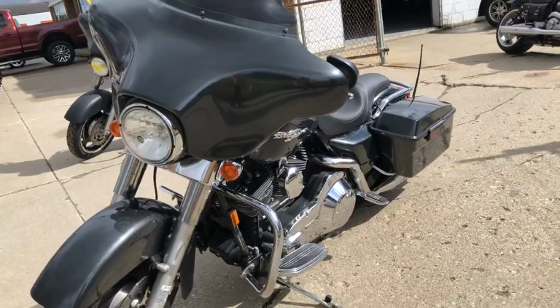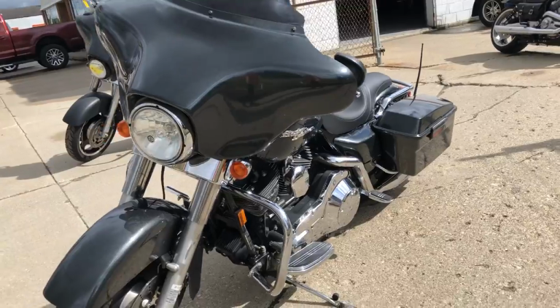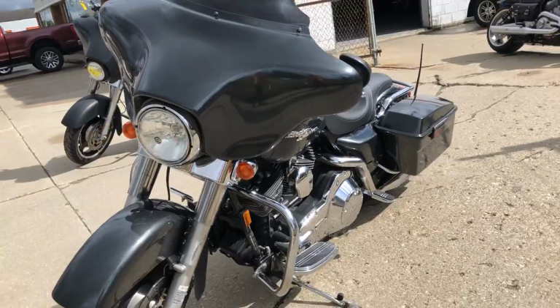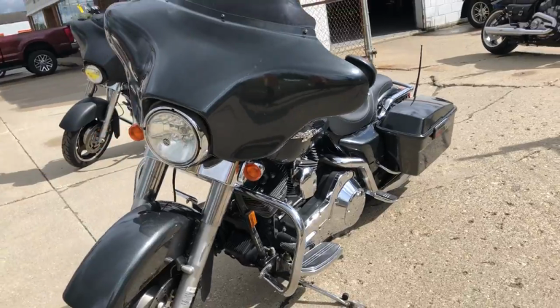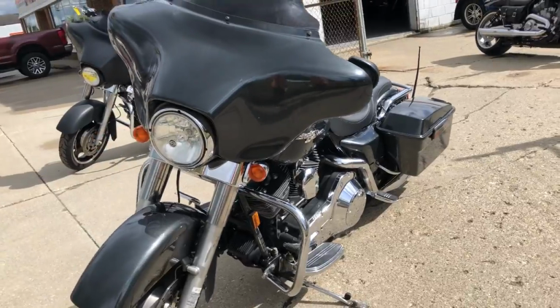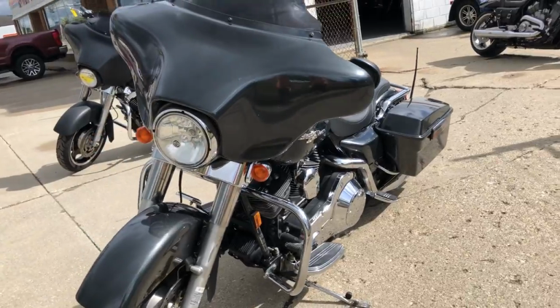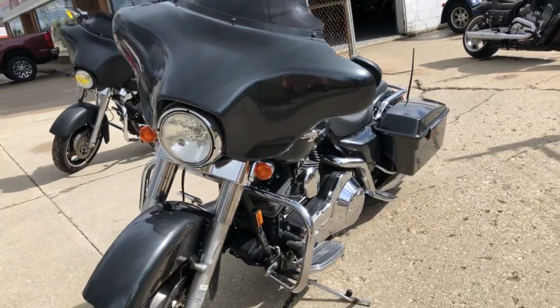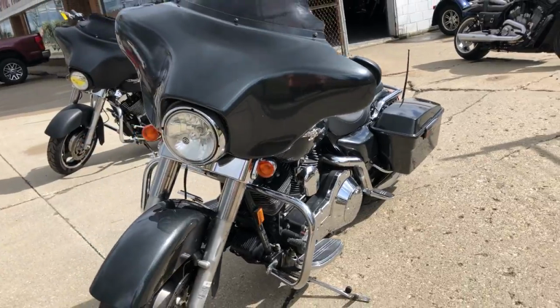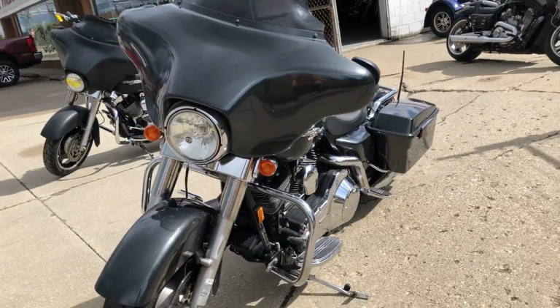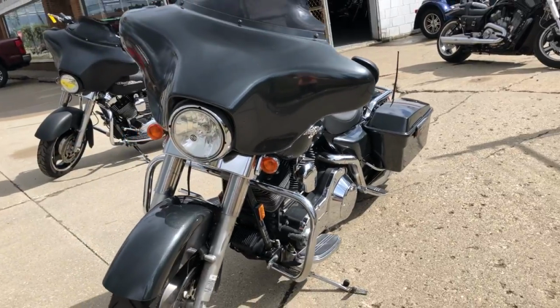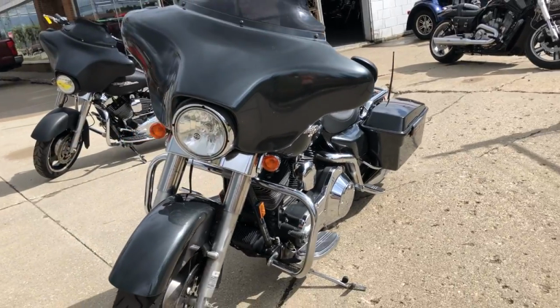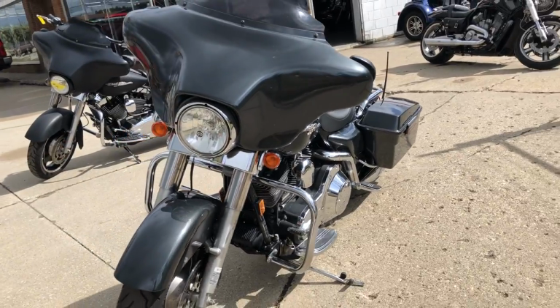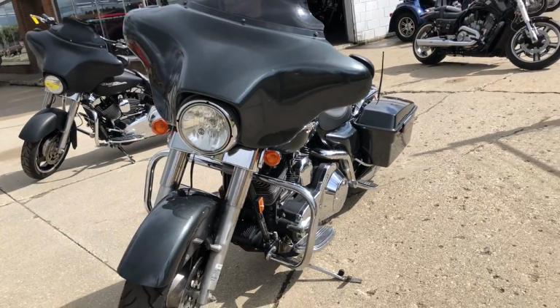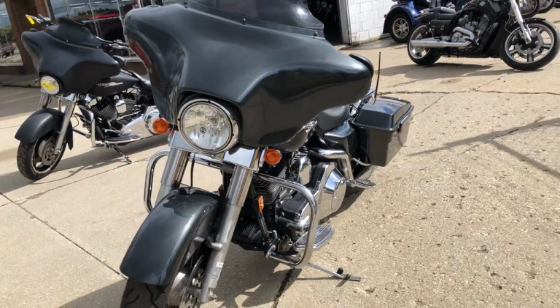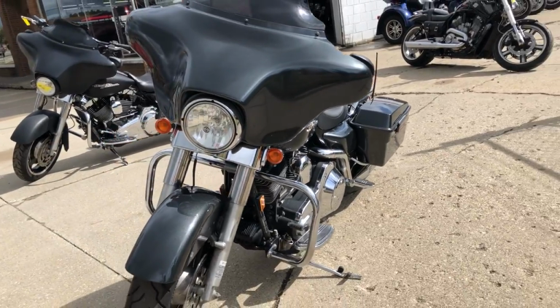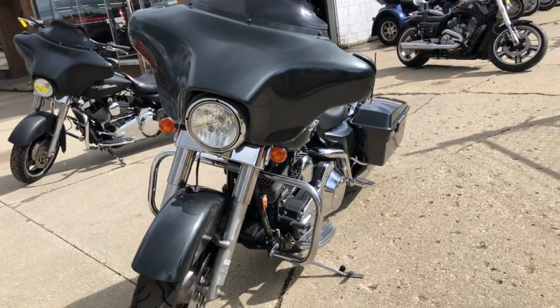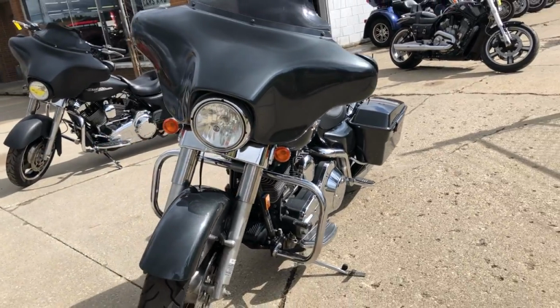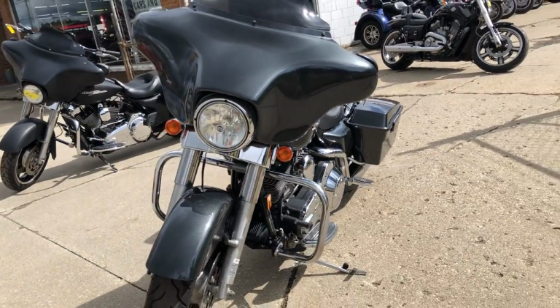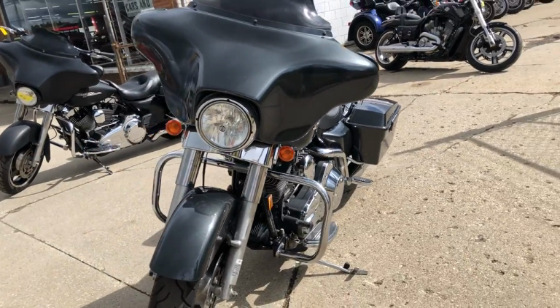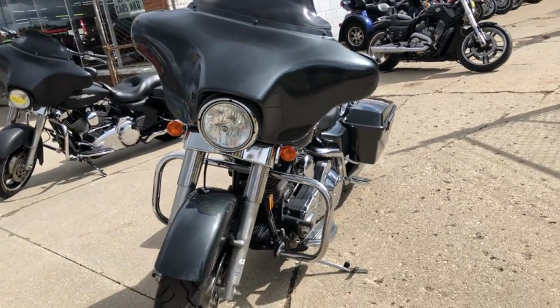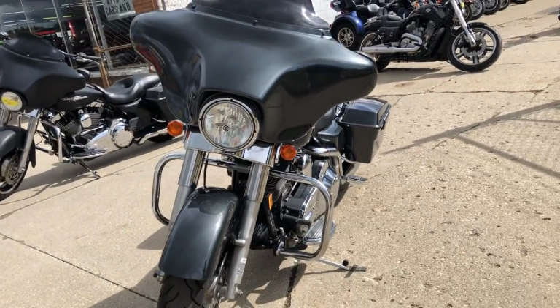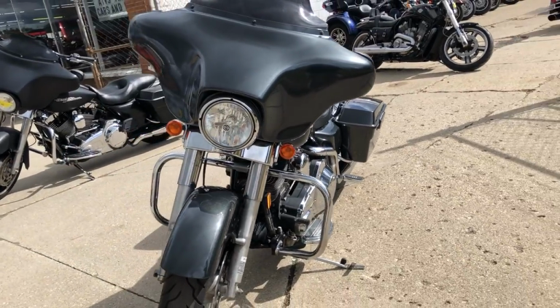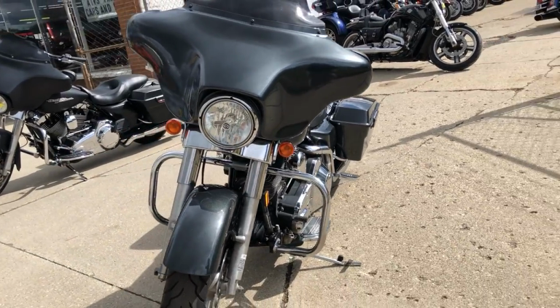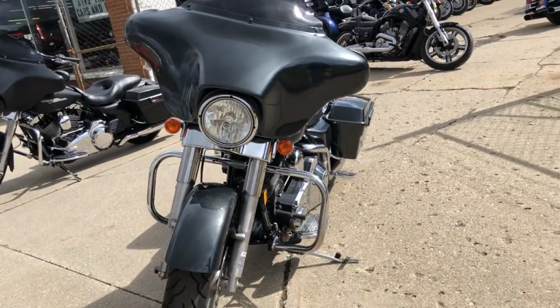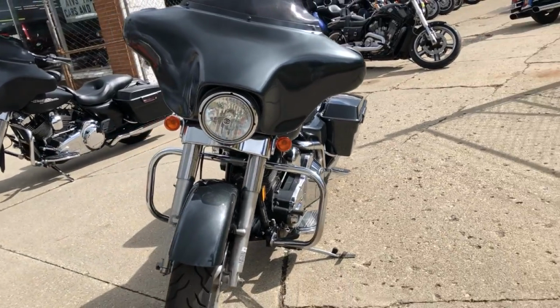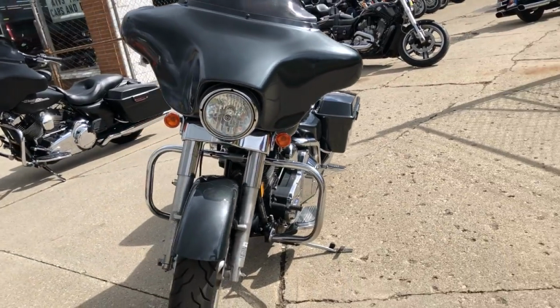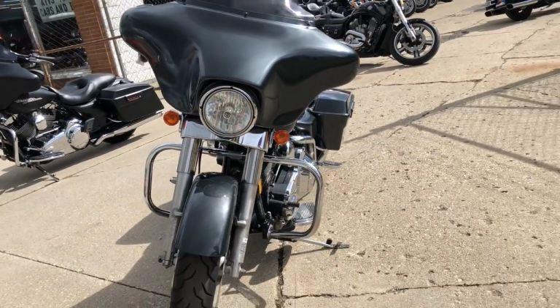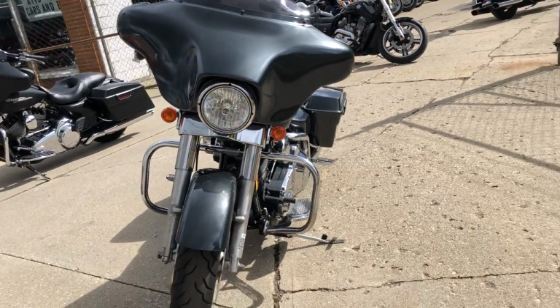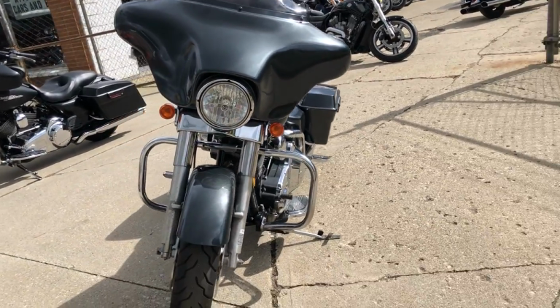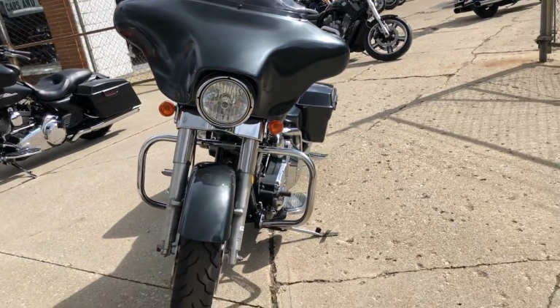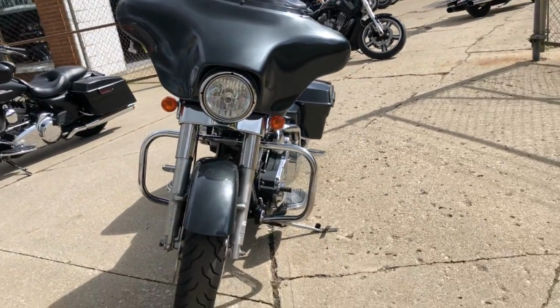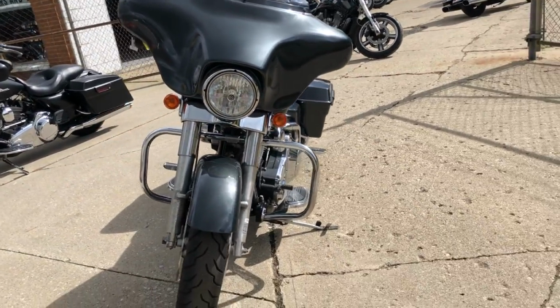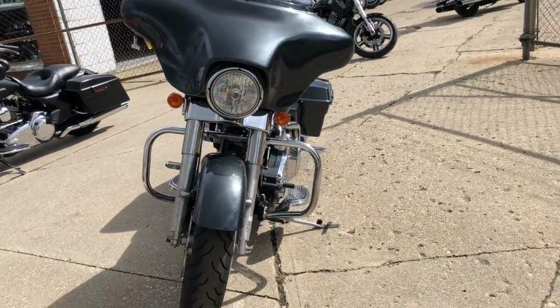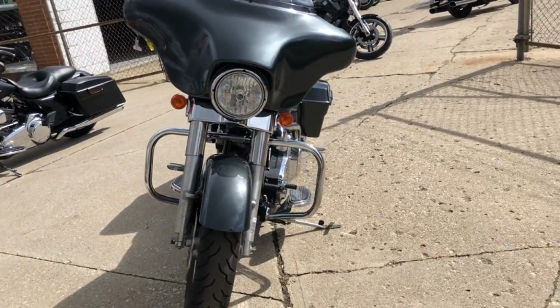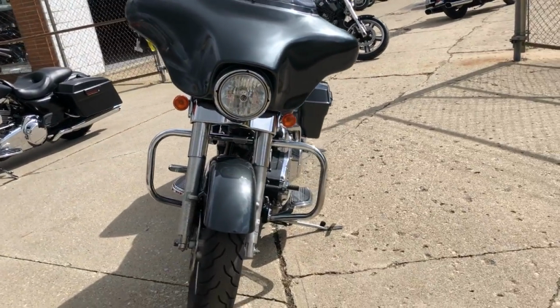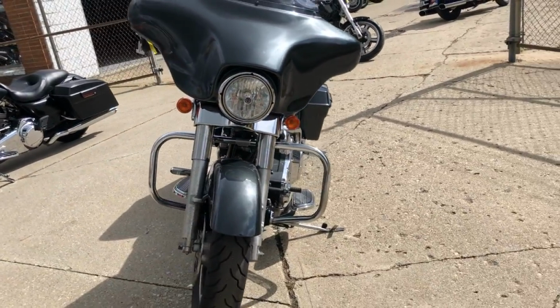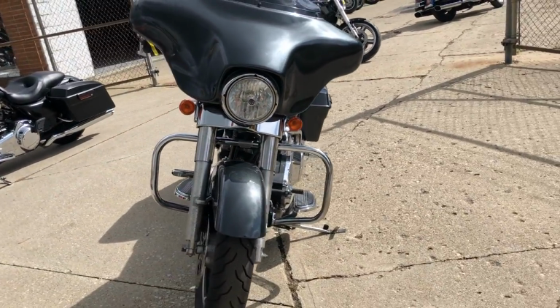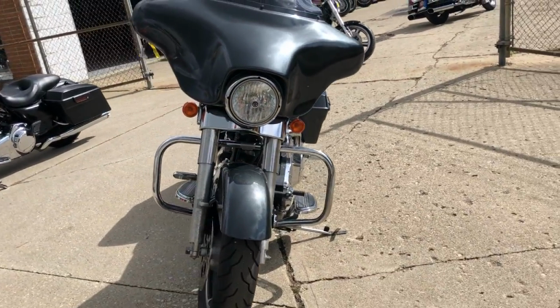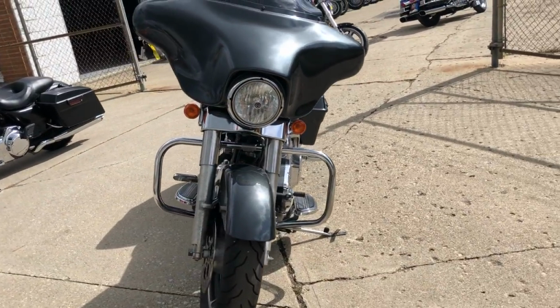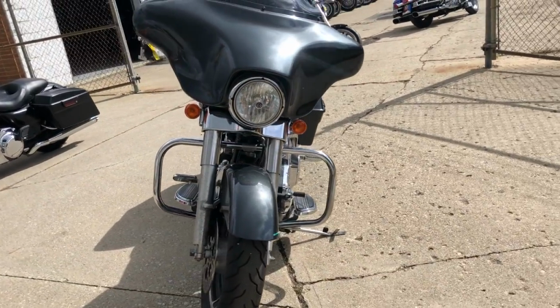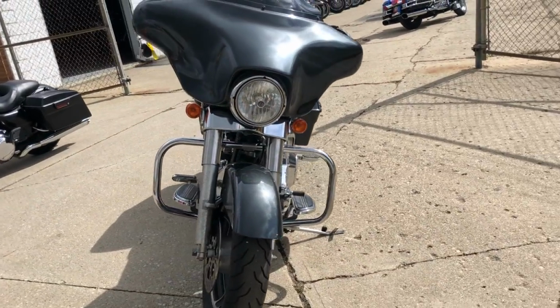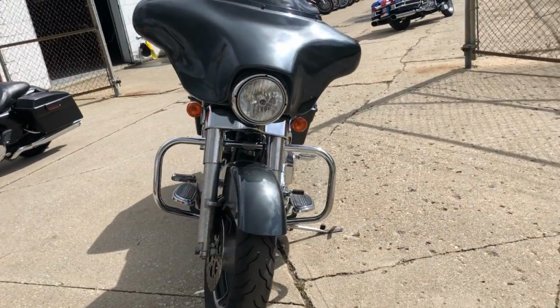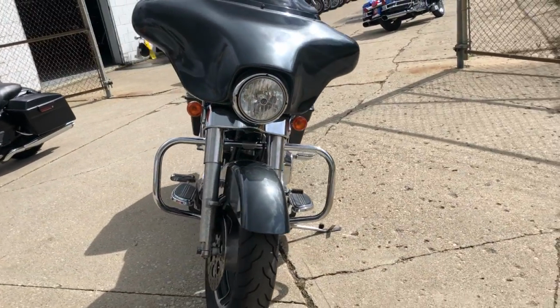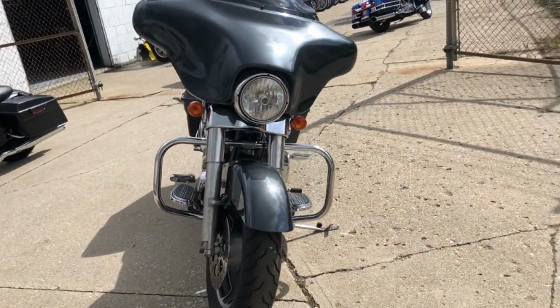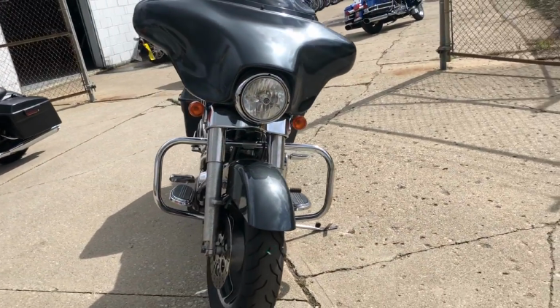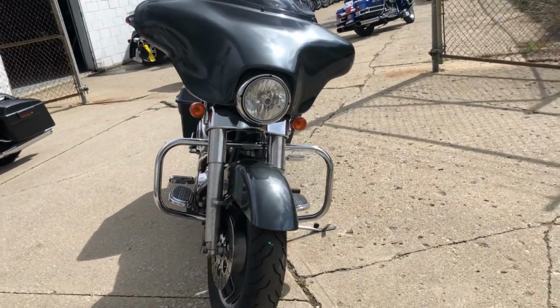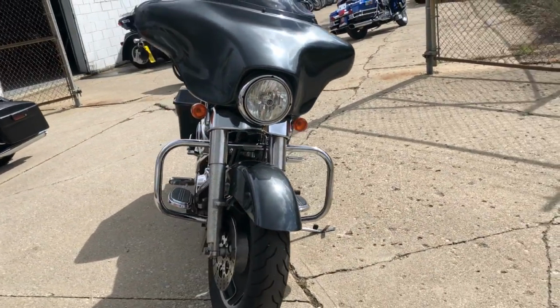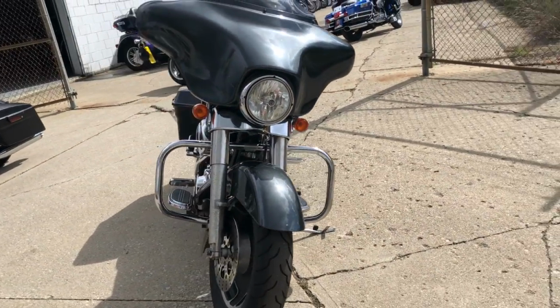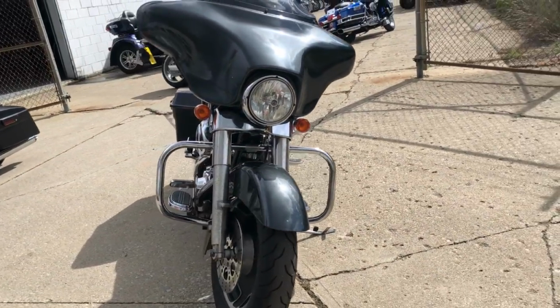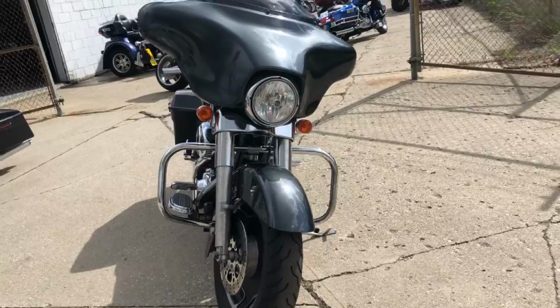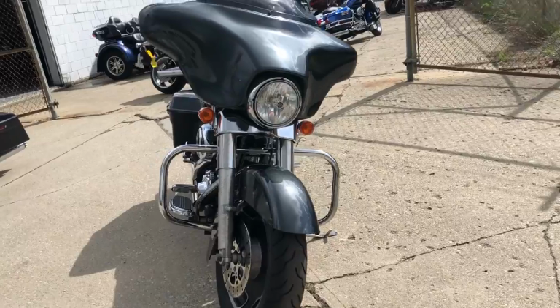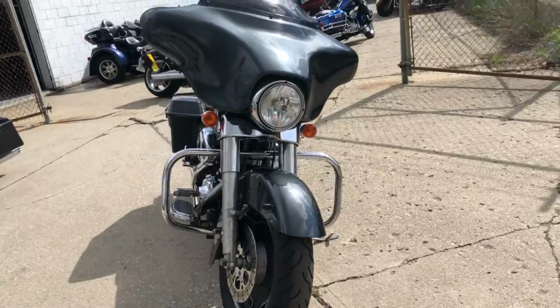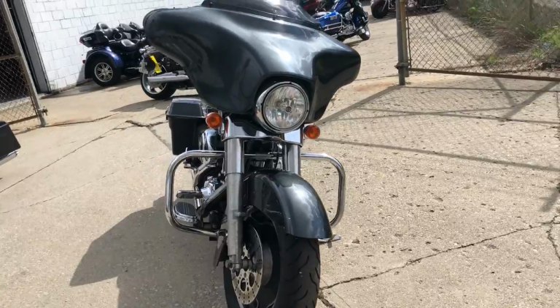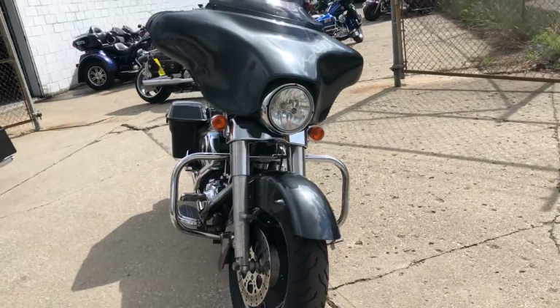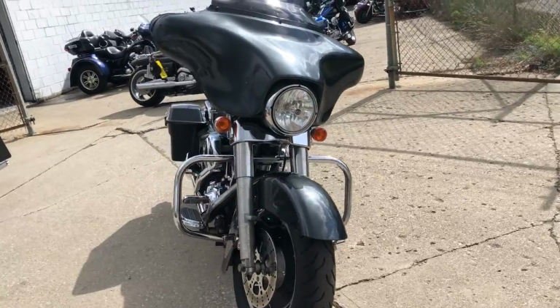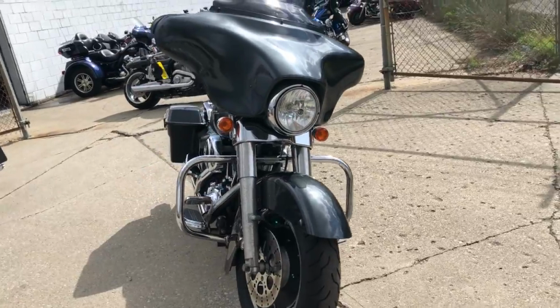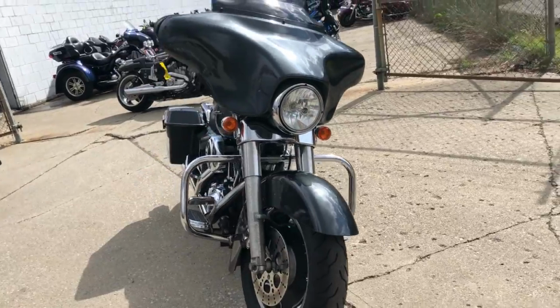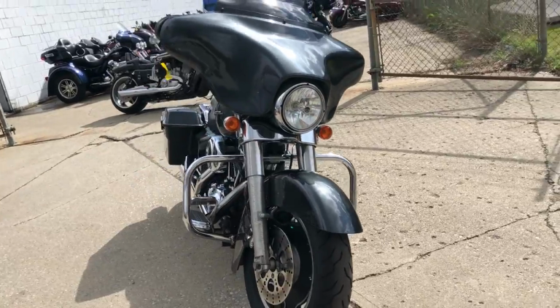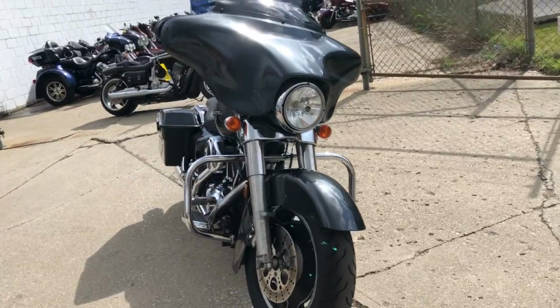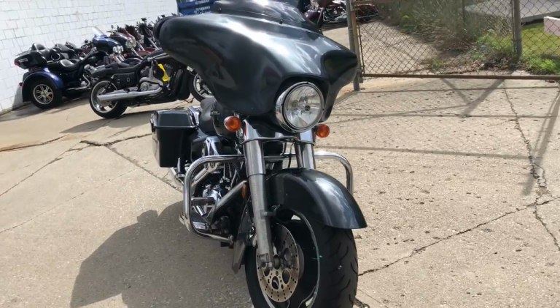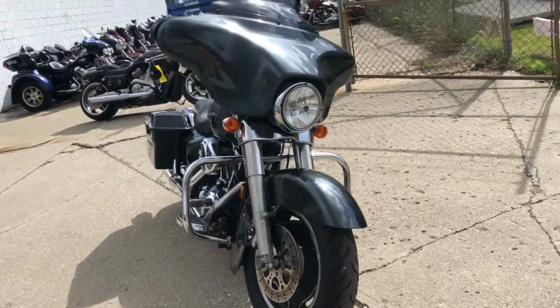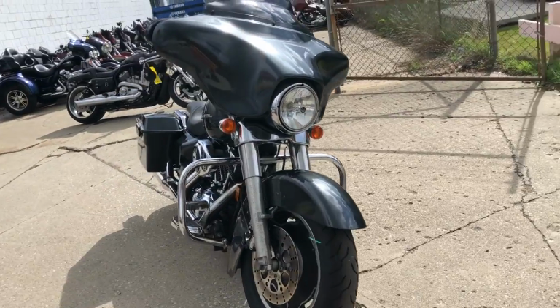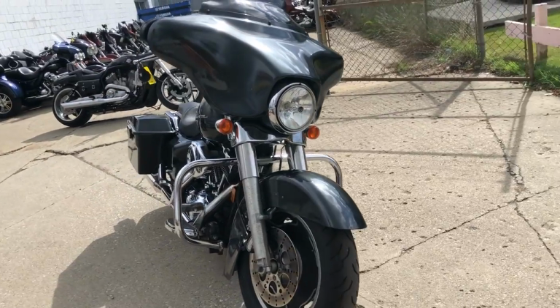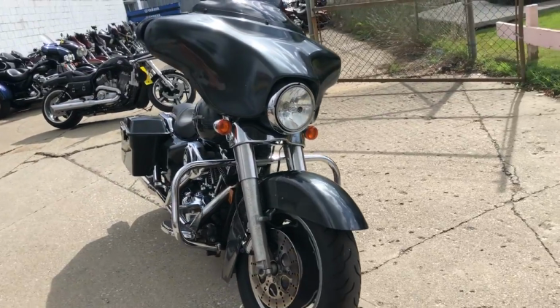It was just serviced at a dealership — inspected, all fluids changed, and ready to ride.